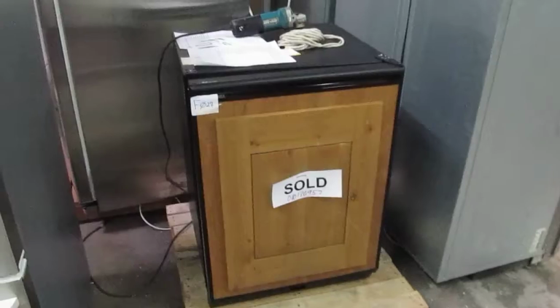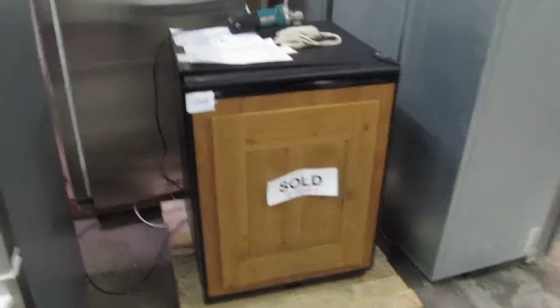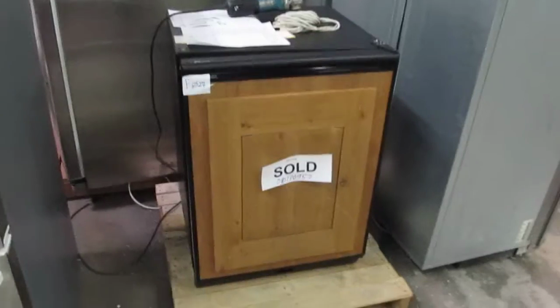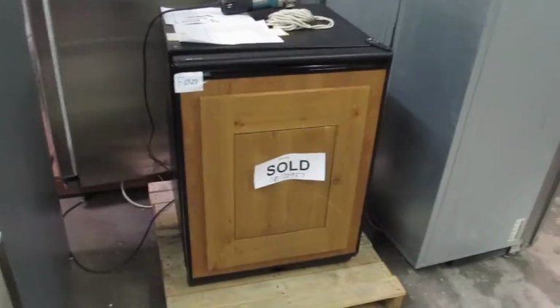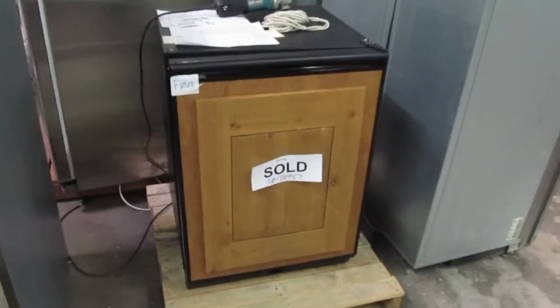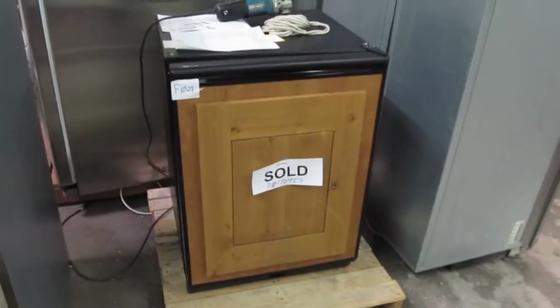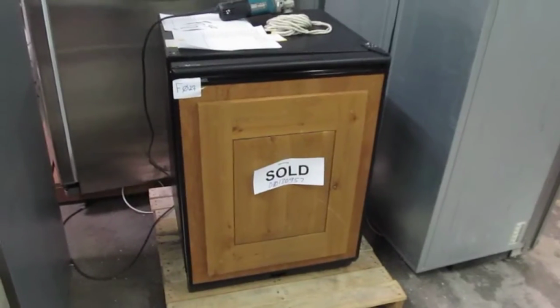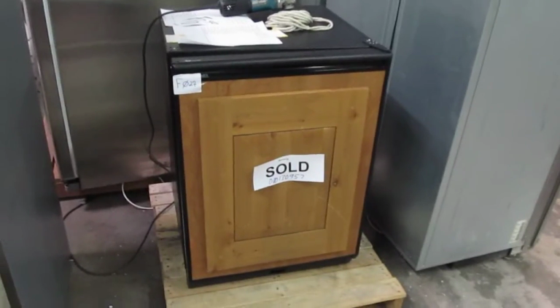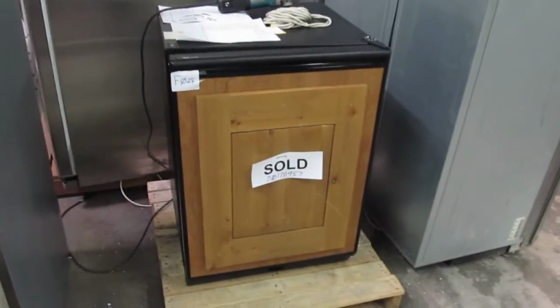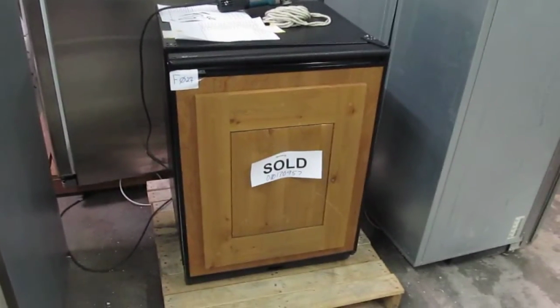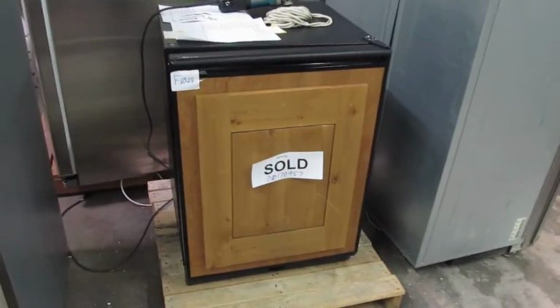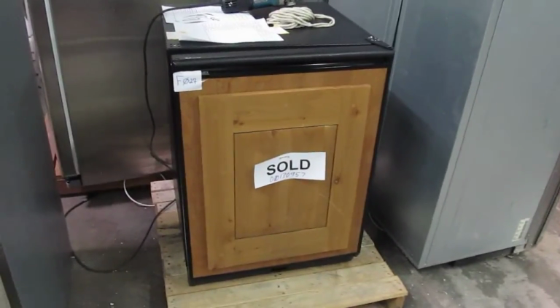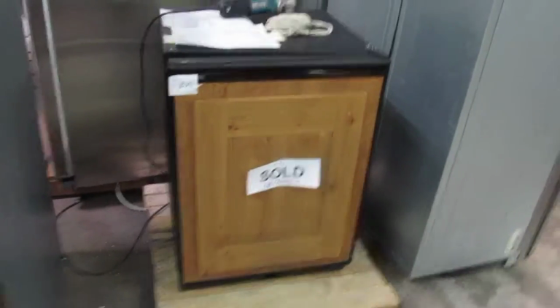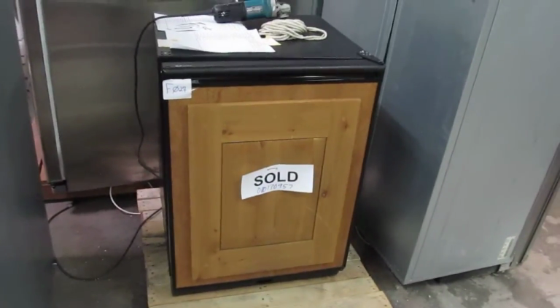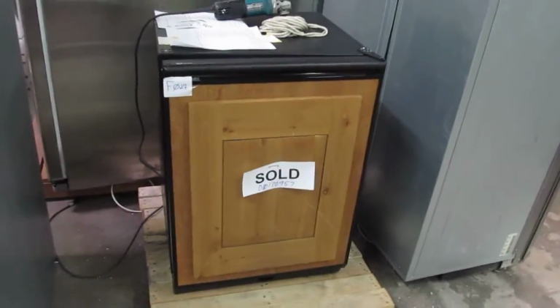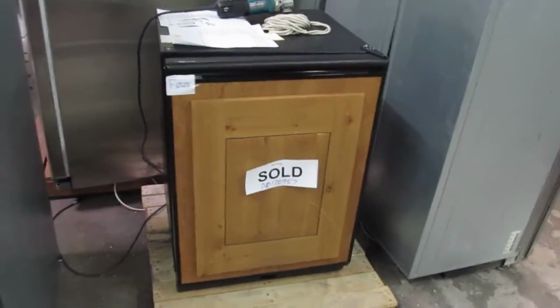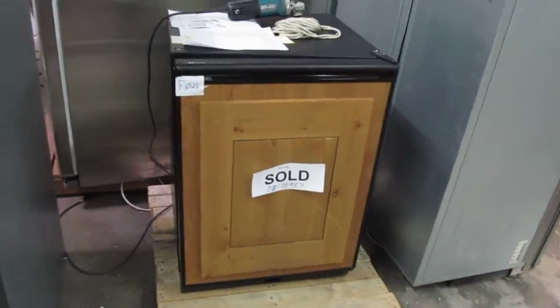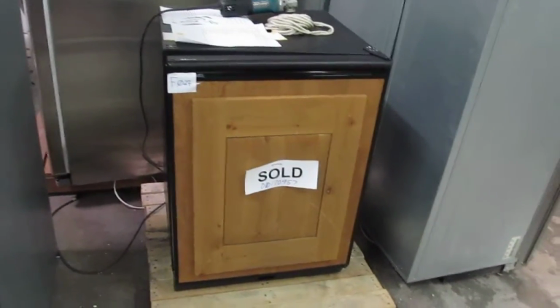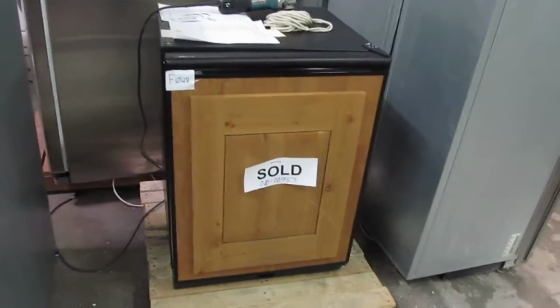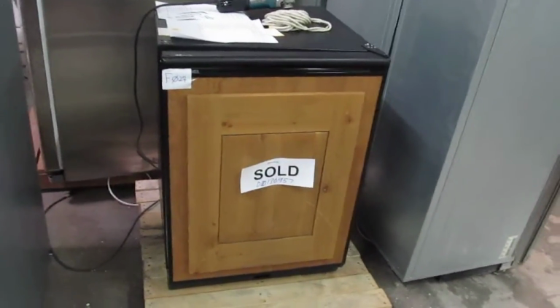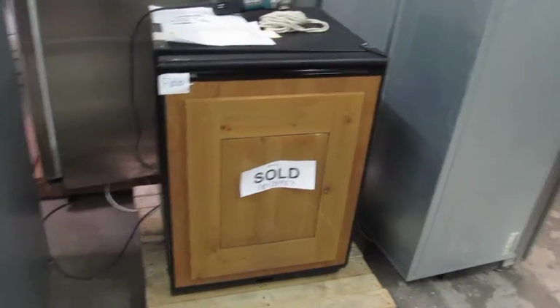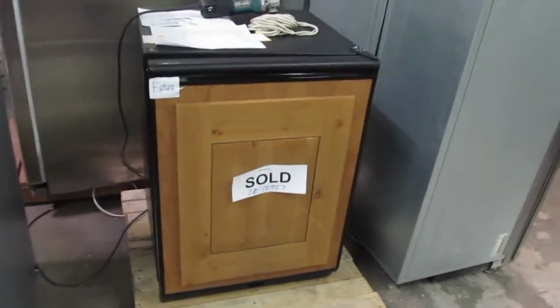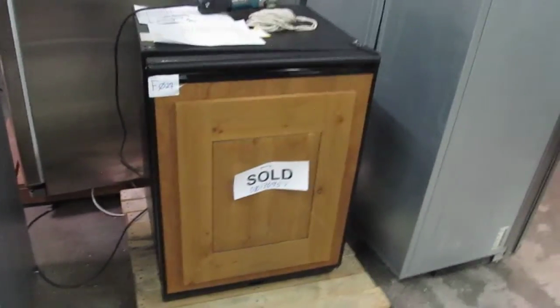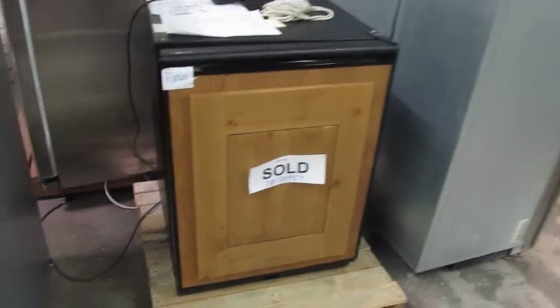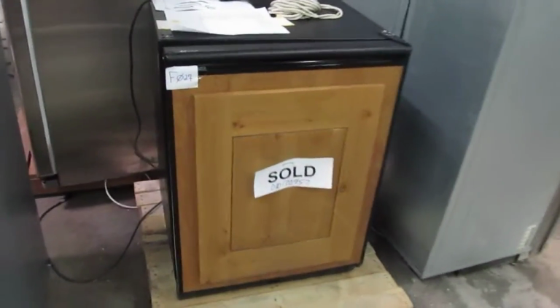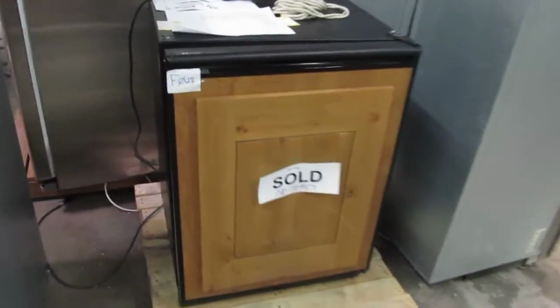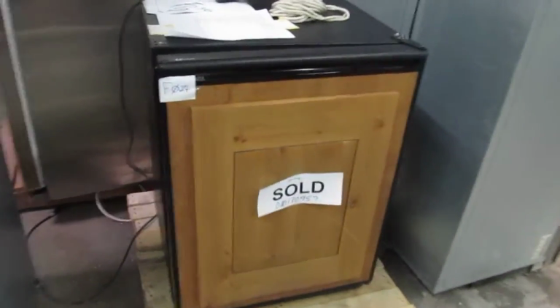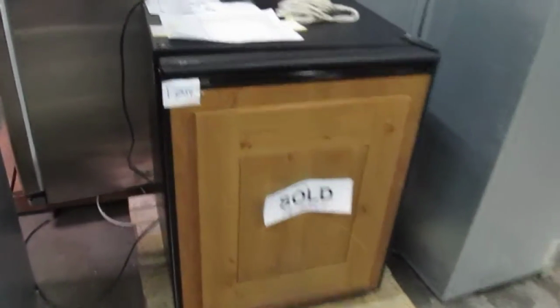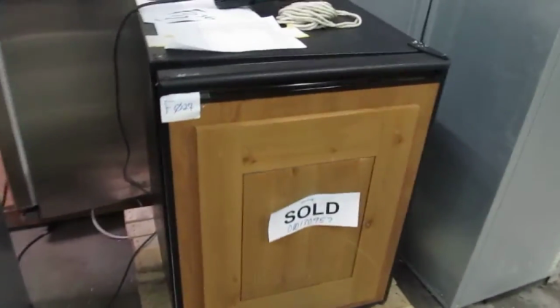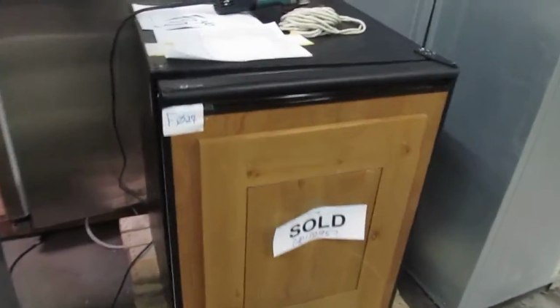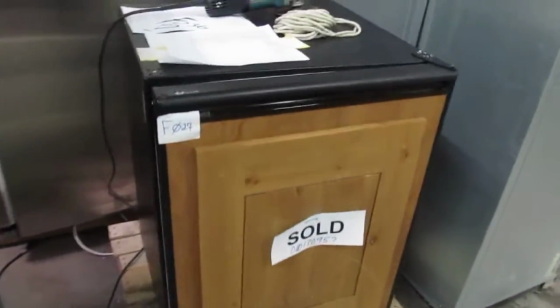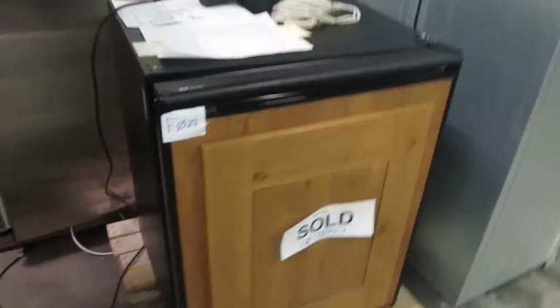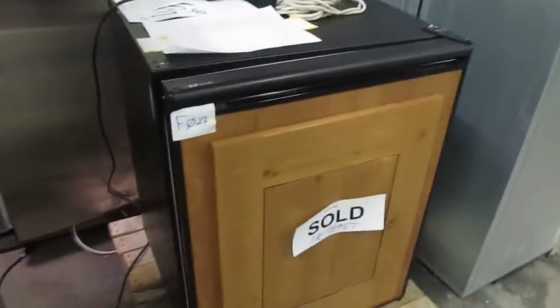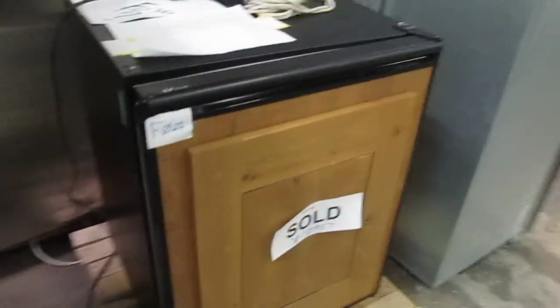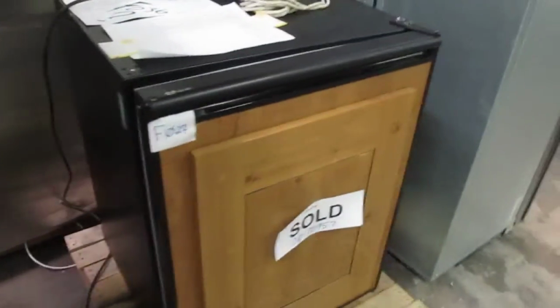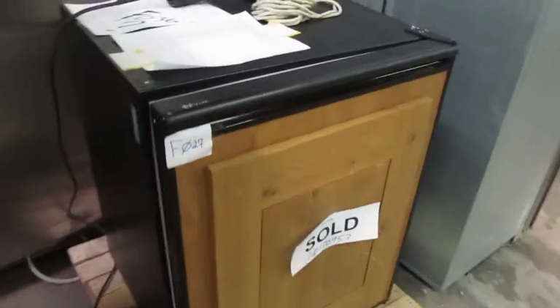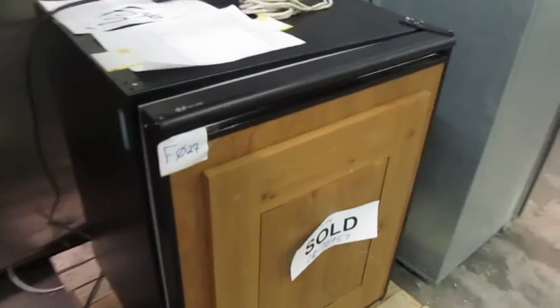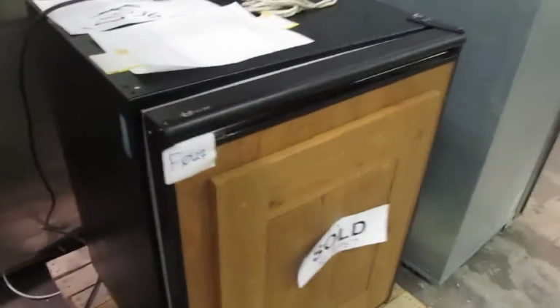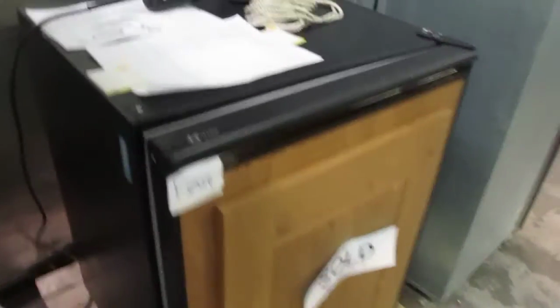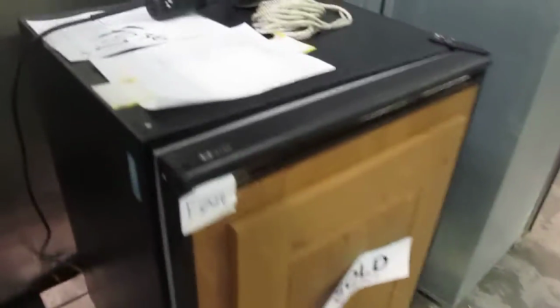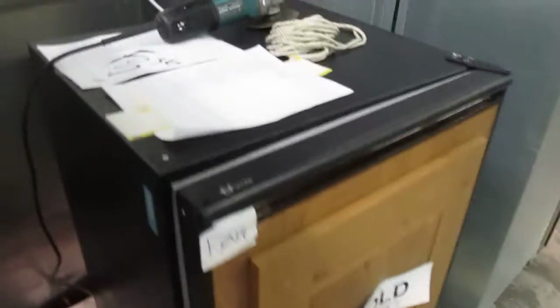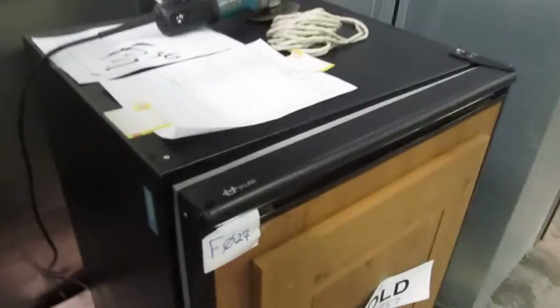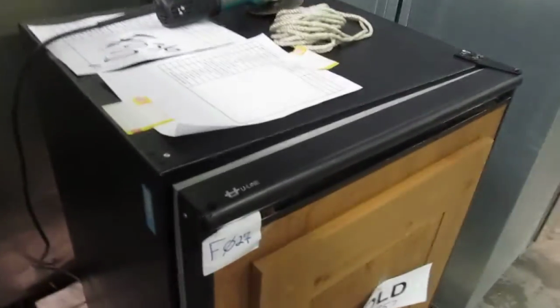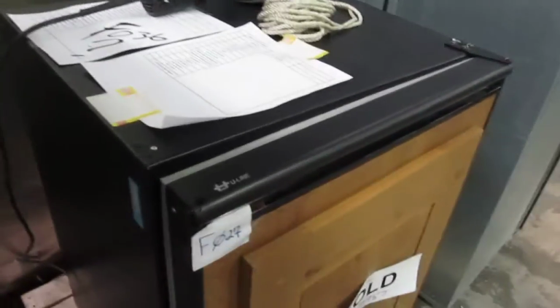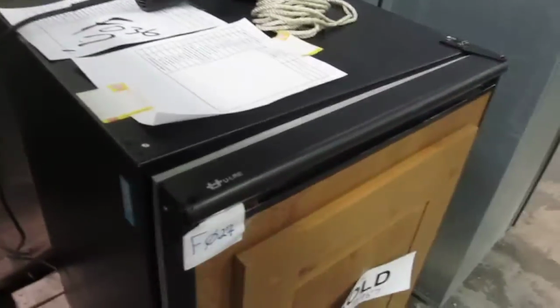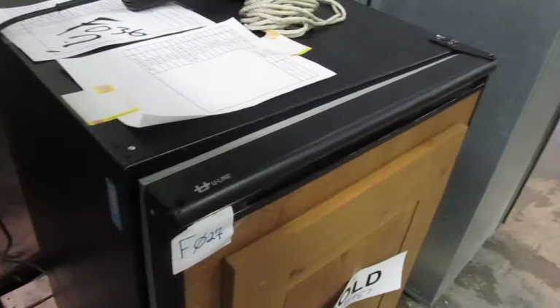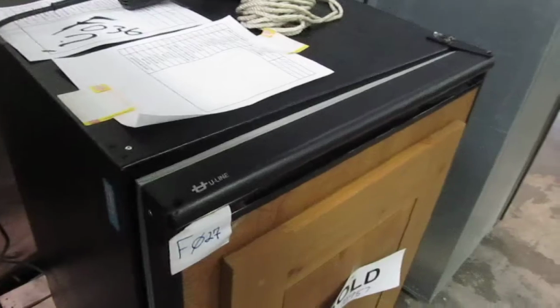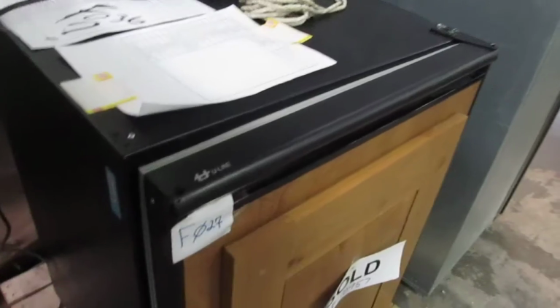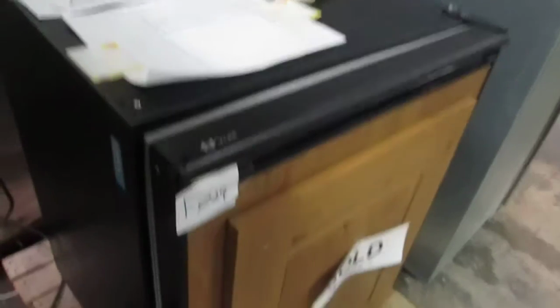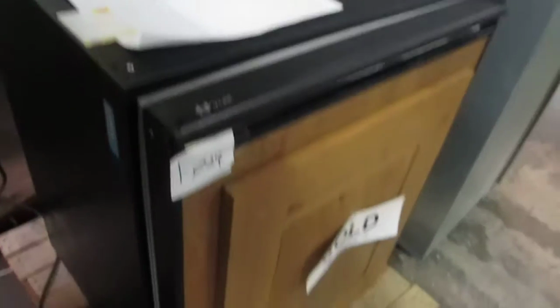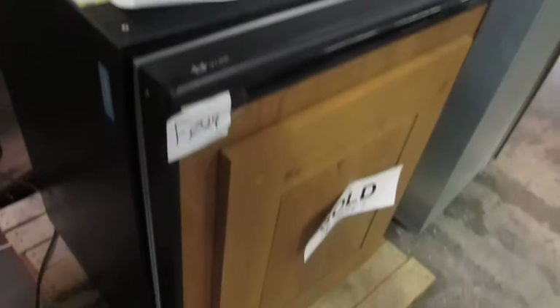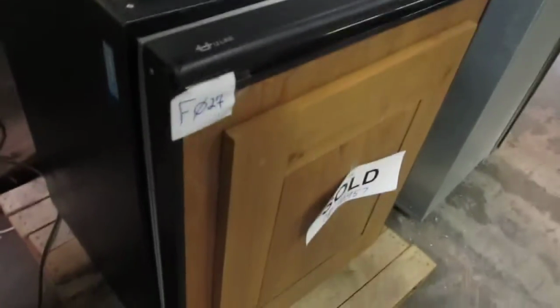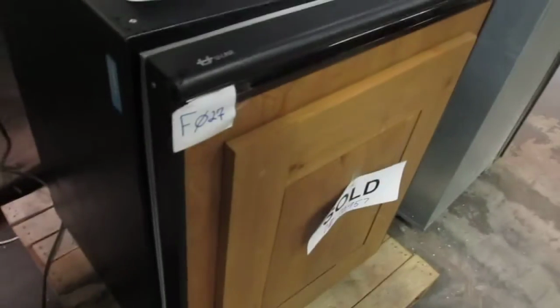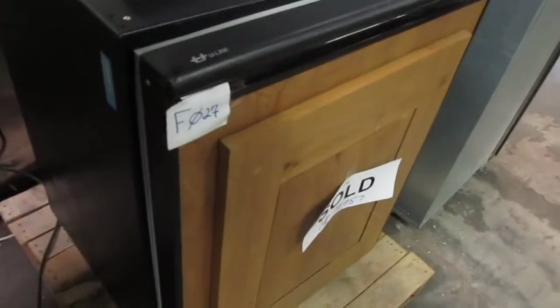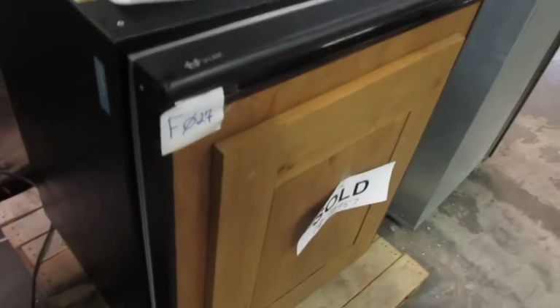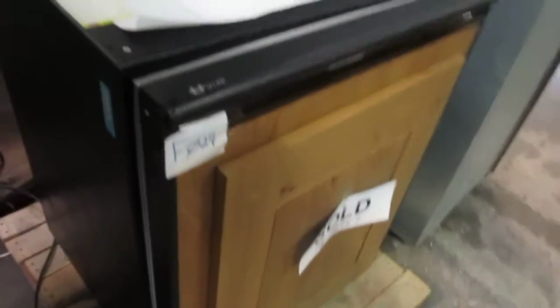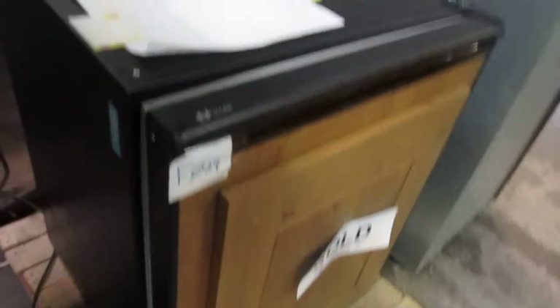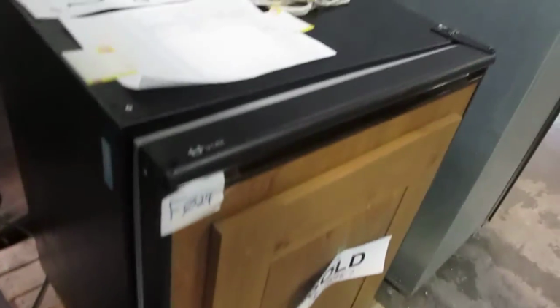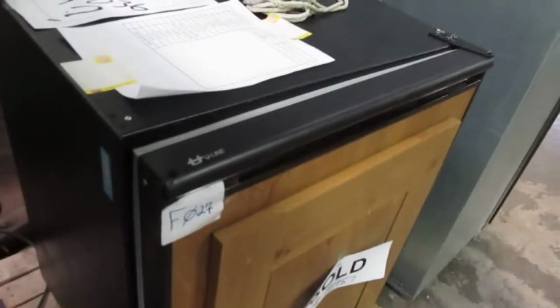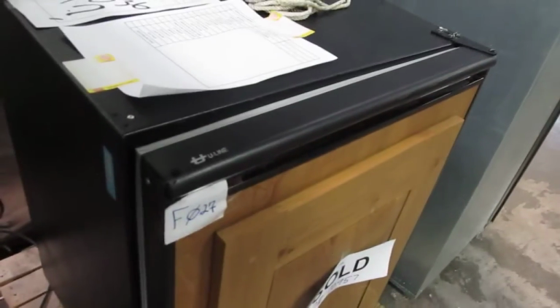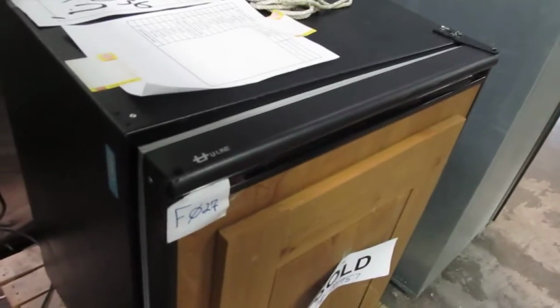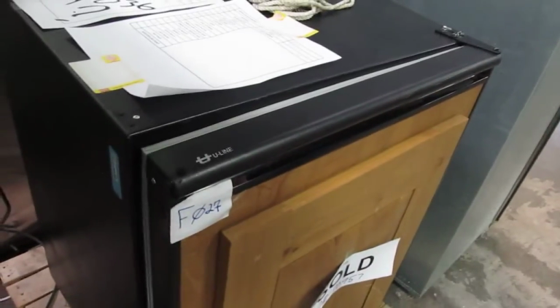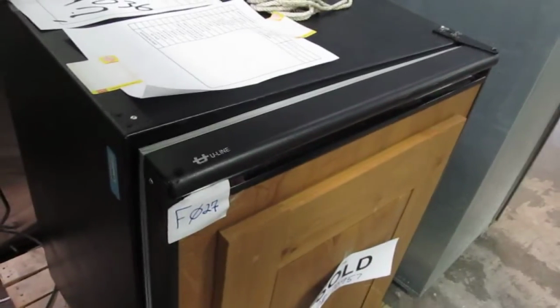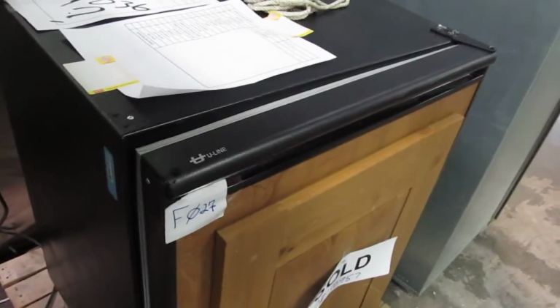See approval video for the Uline undercounter refrigerator. This unit does come with the existing panel, however it can be removed.